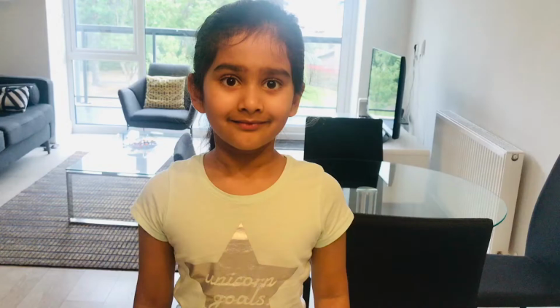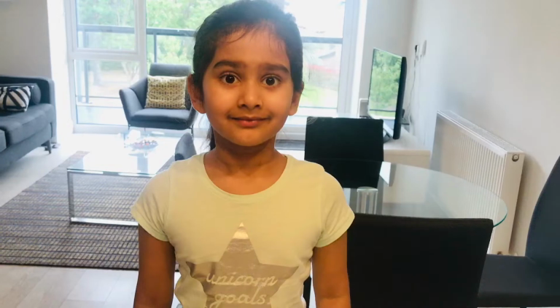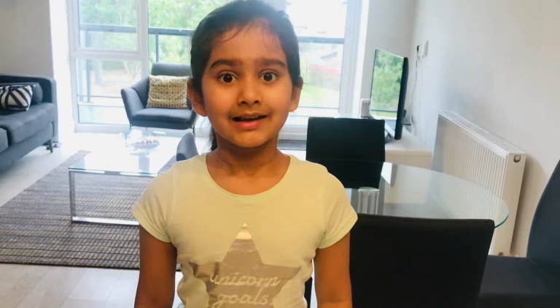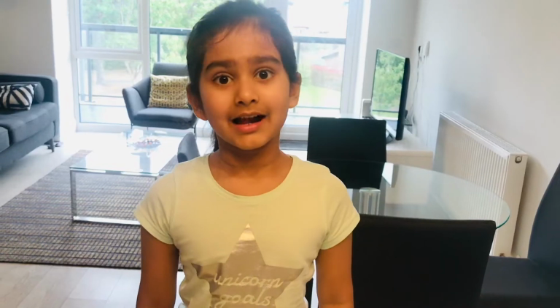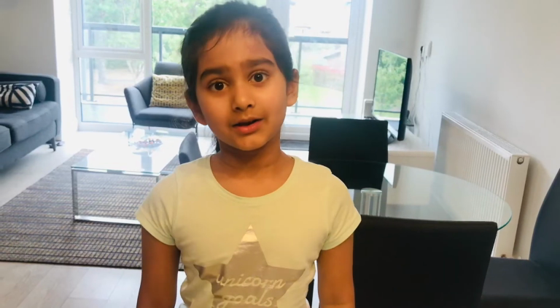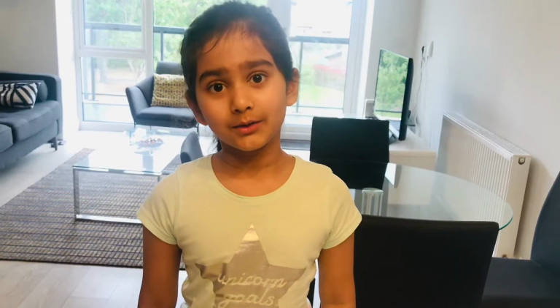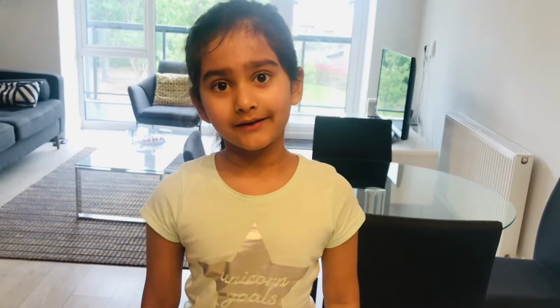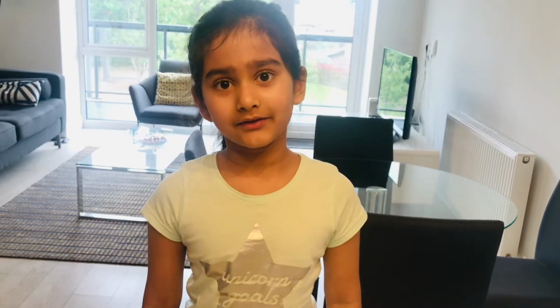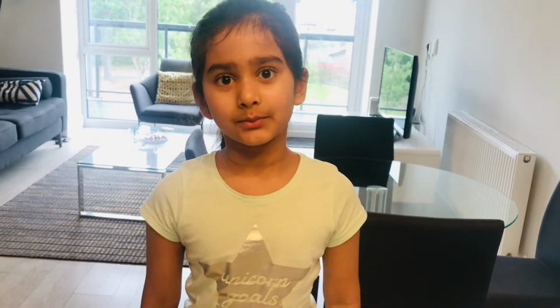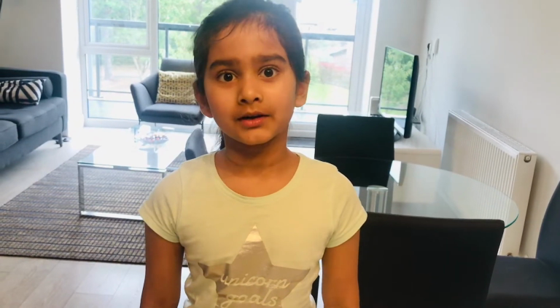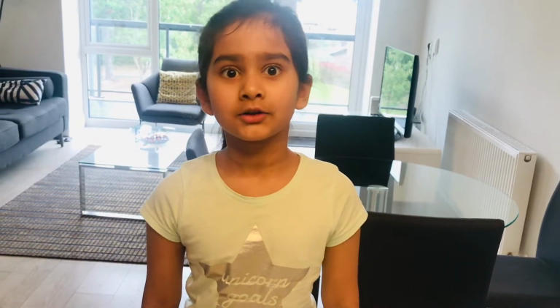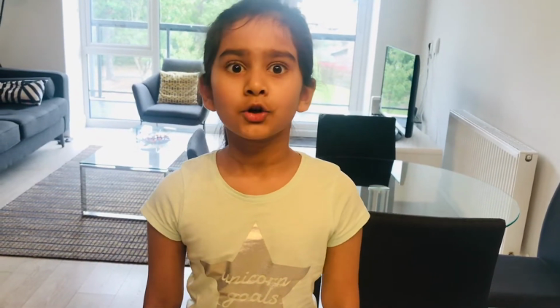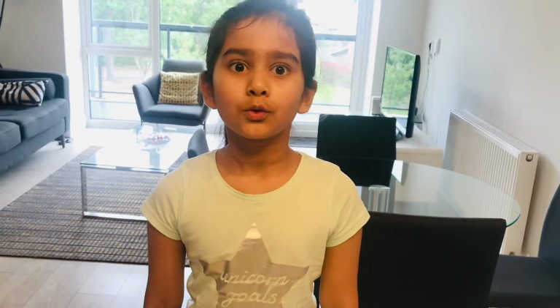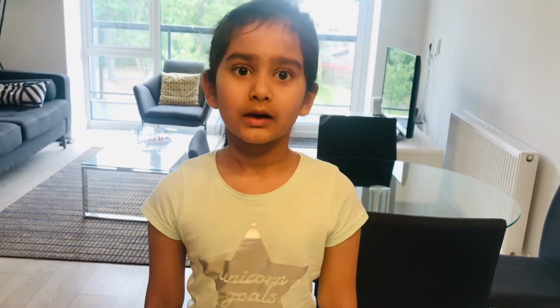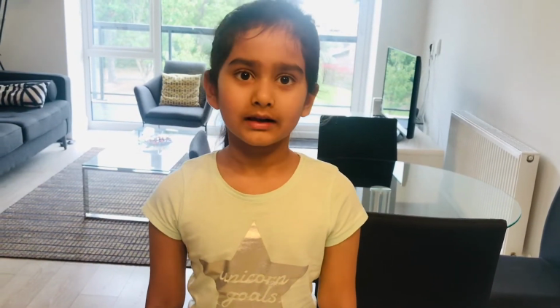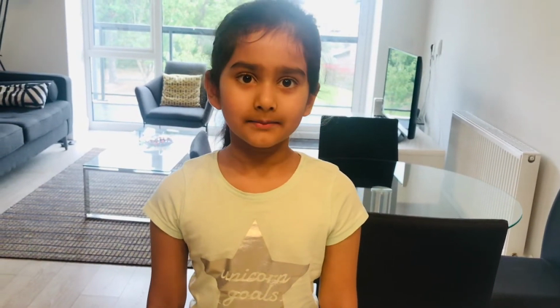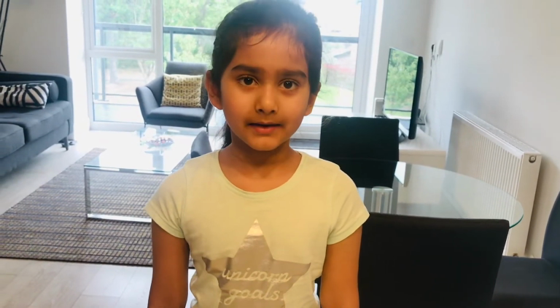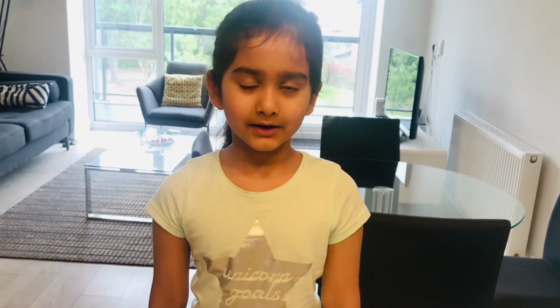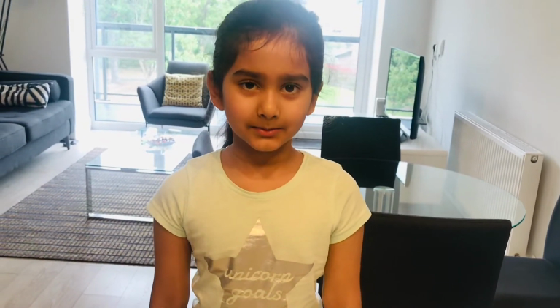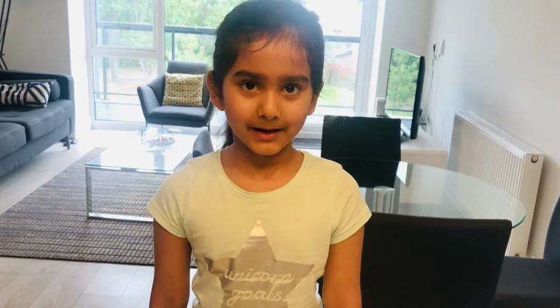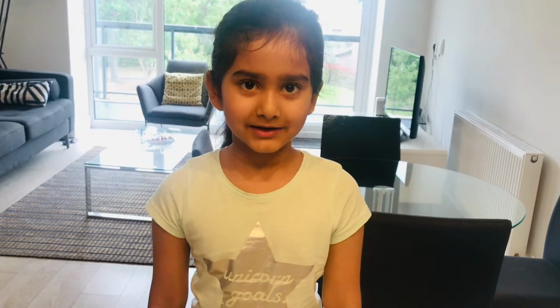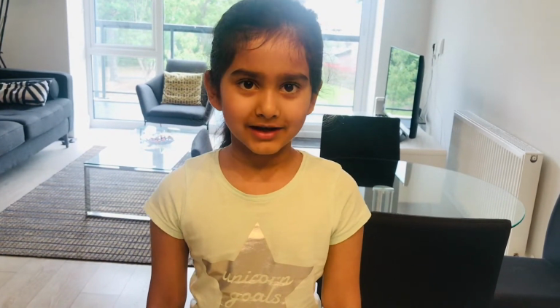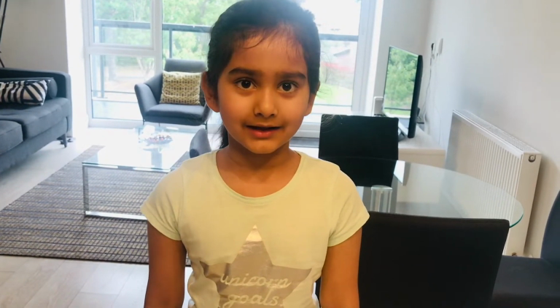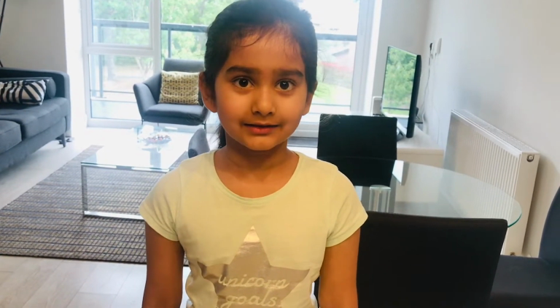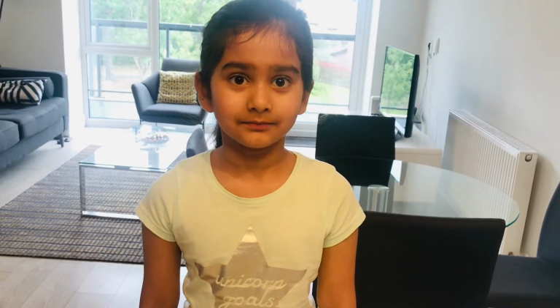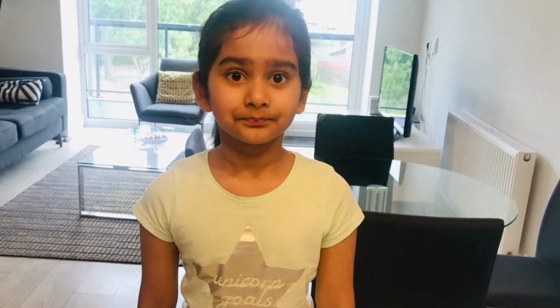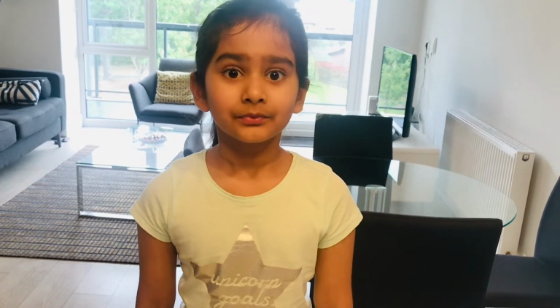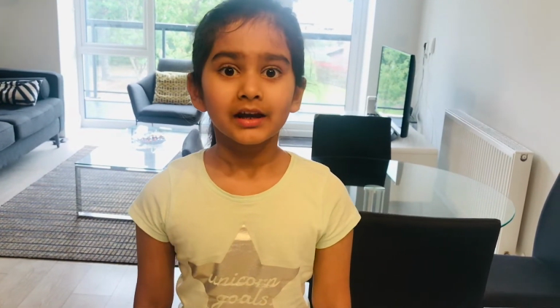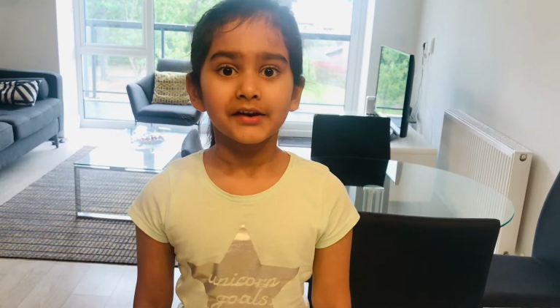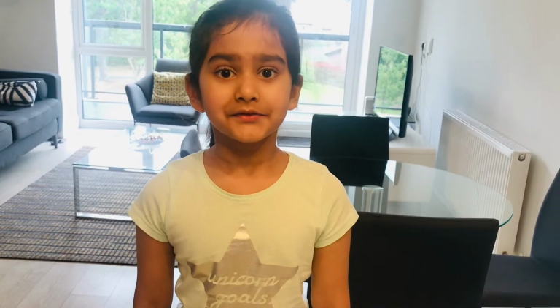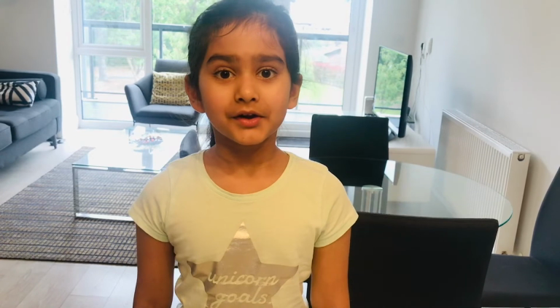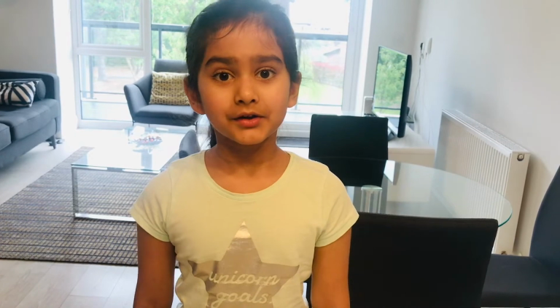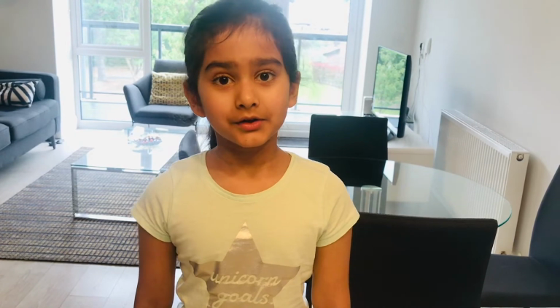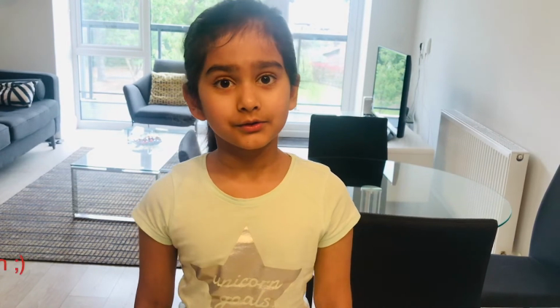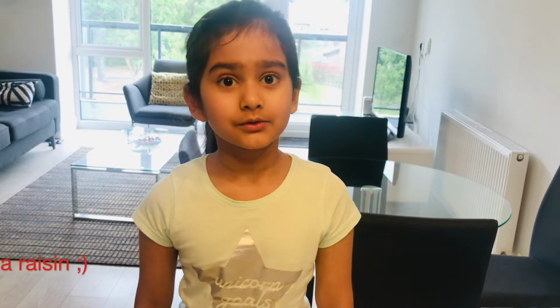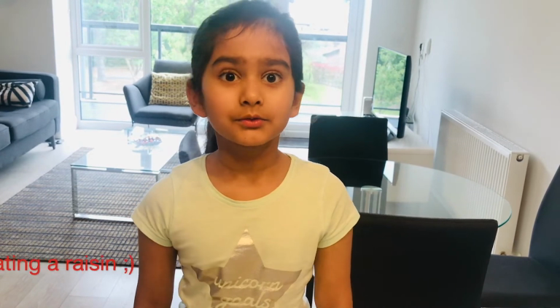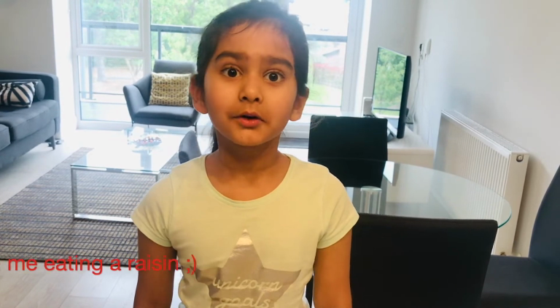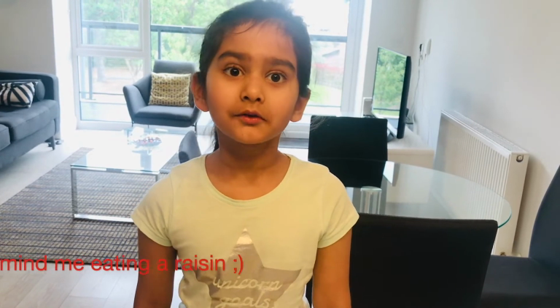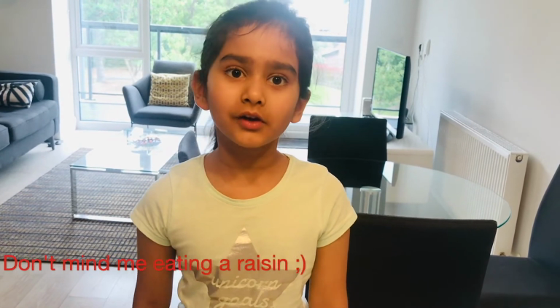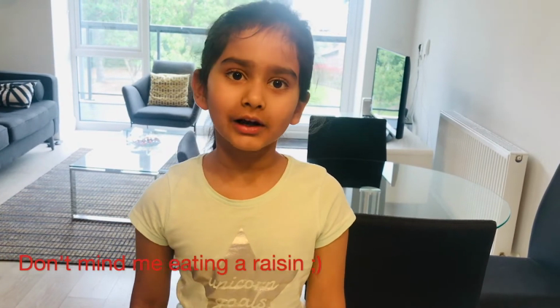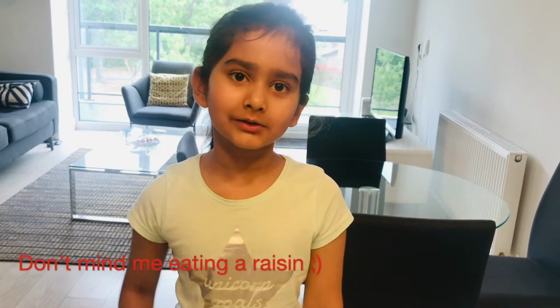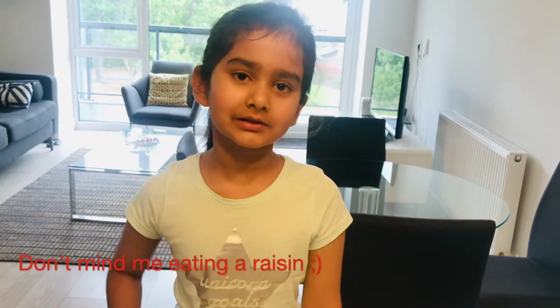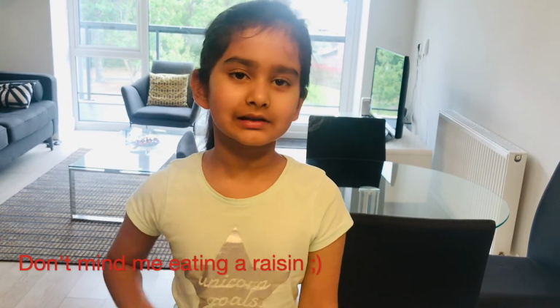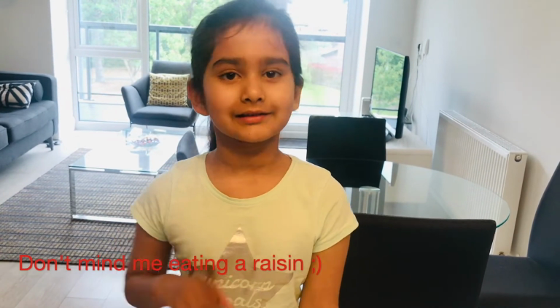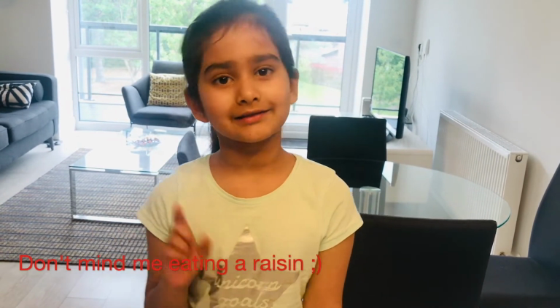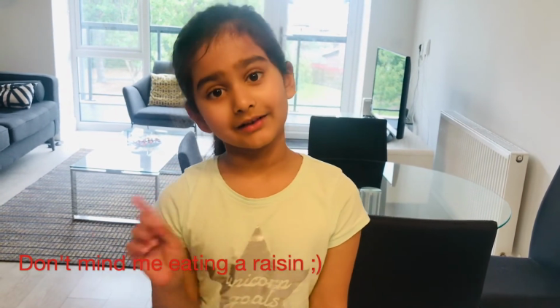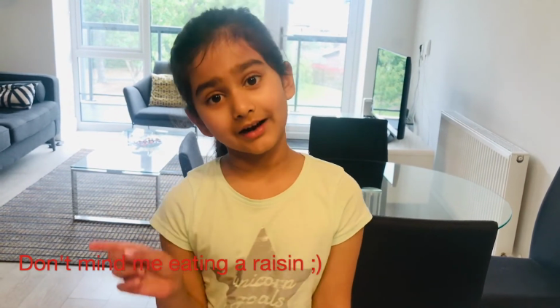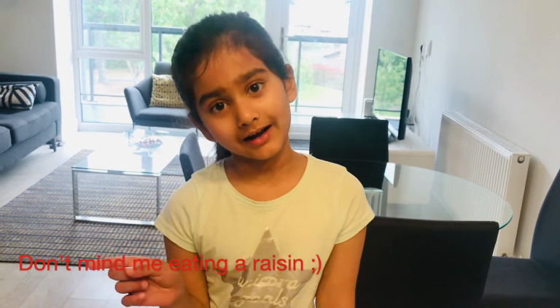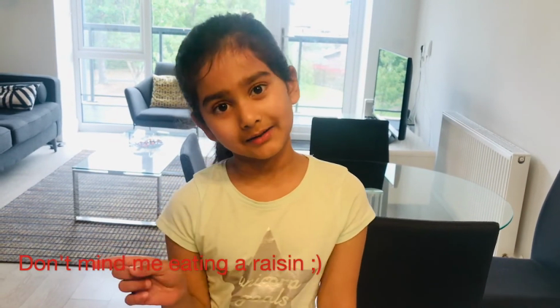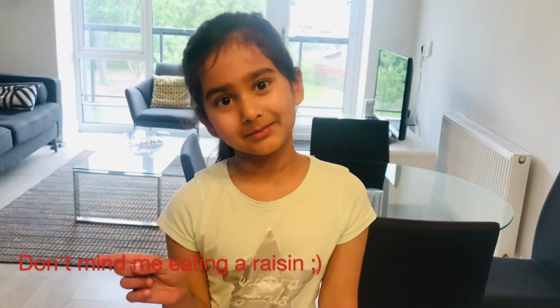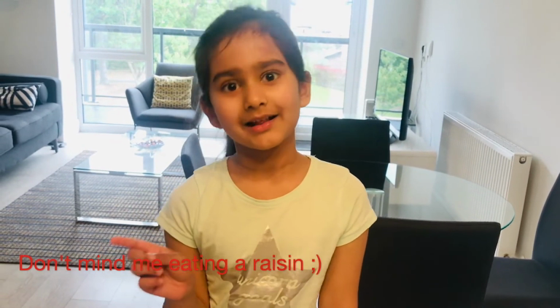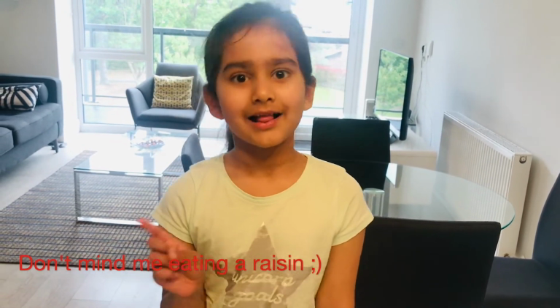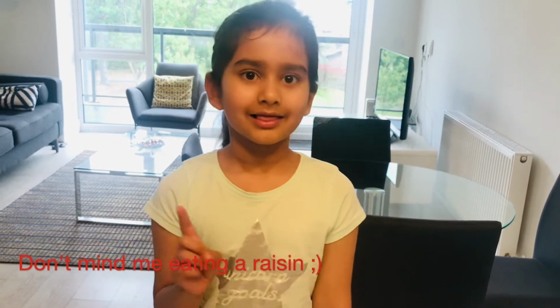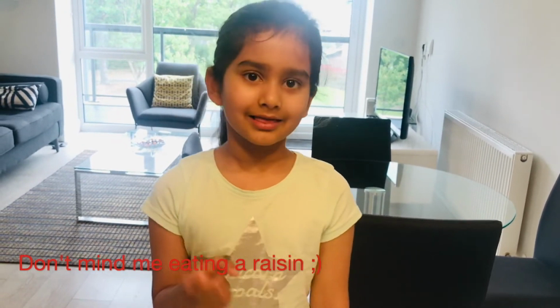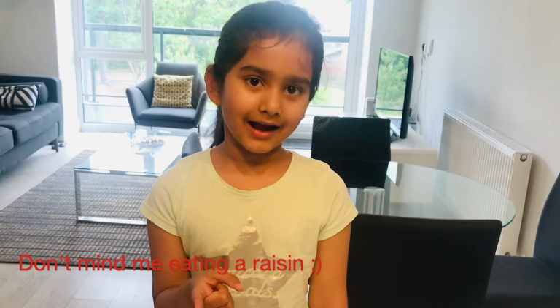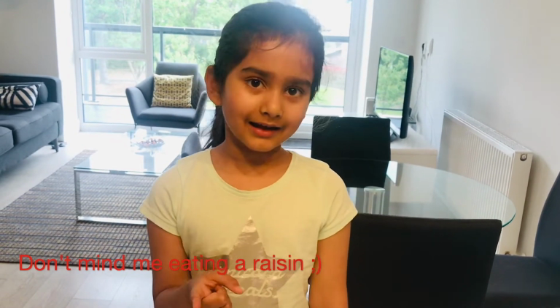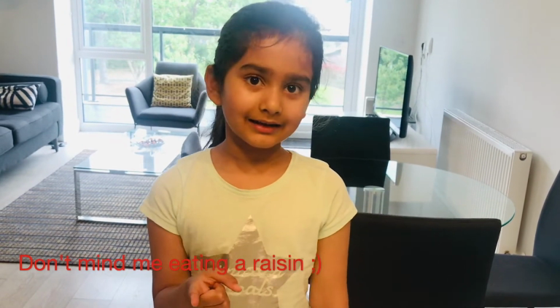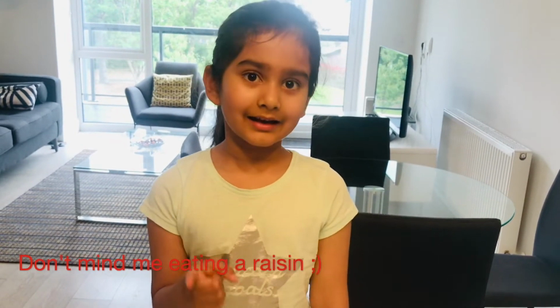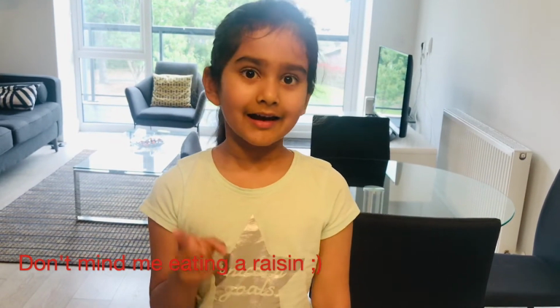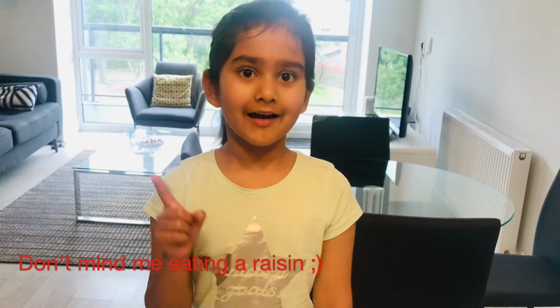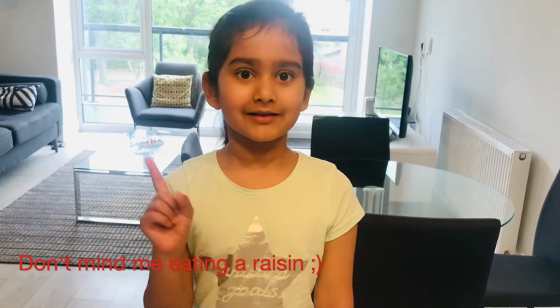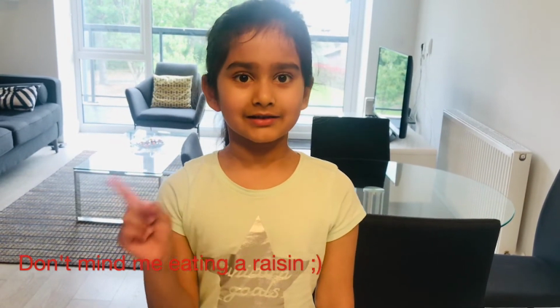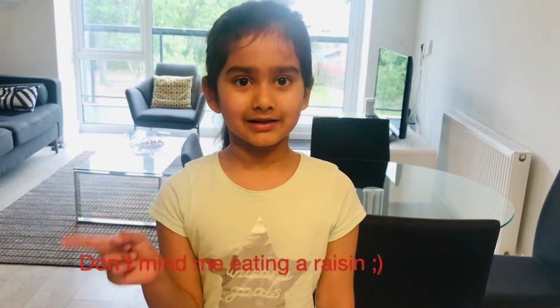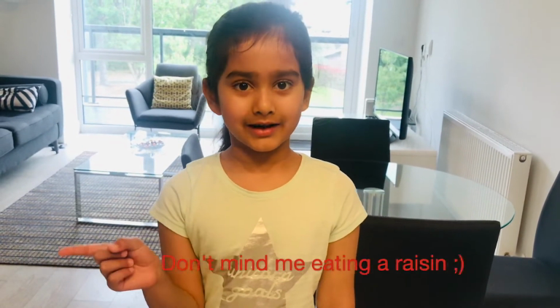Hello everyone, welcome back to my channel. If you are new, don't forget to subscribe, like and share.